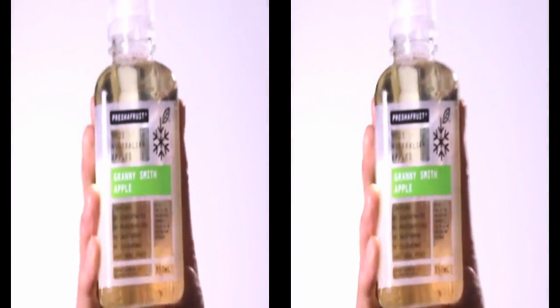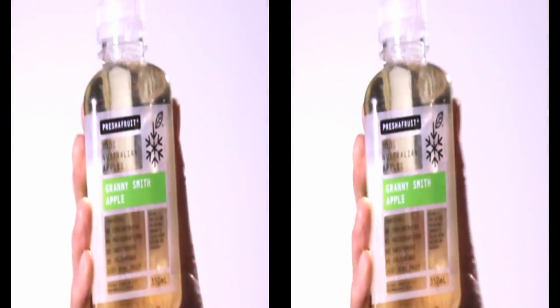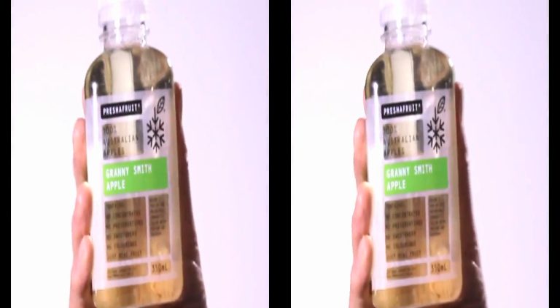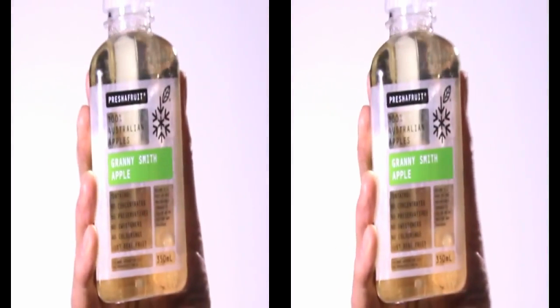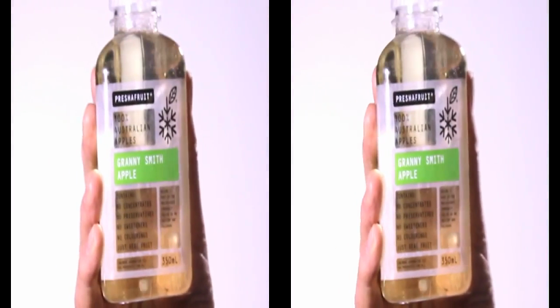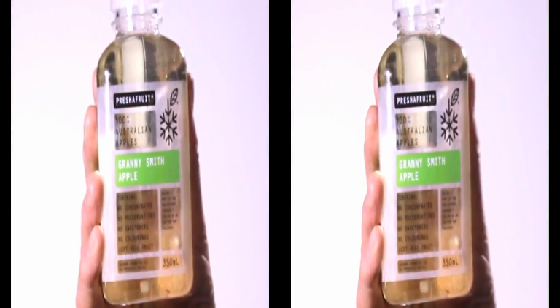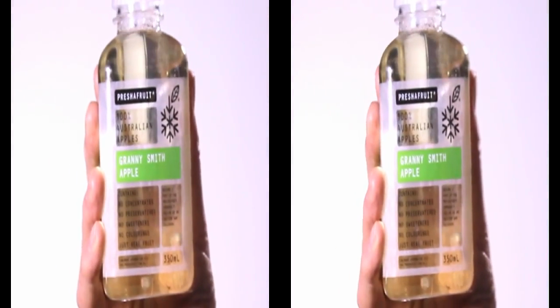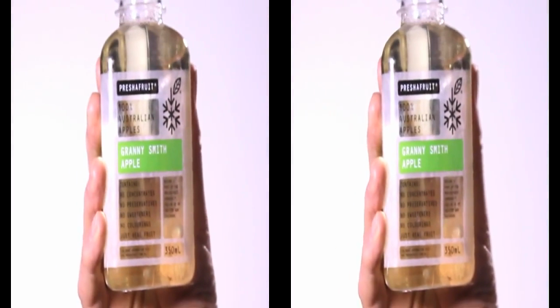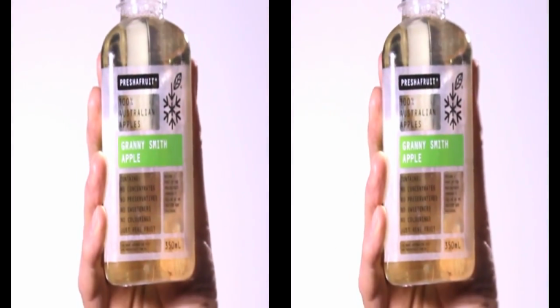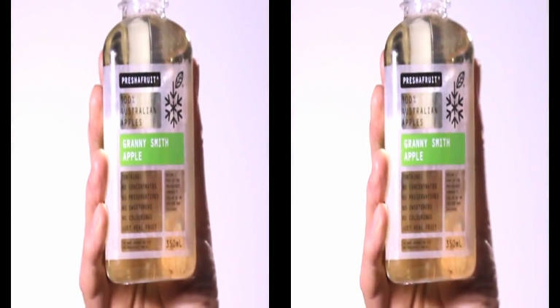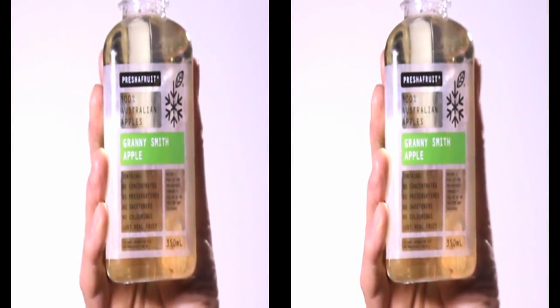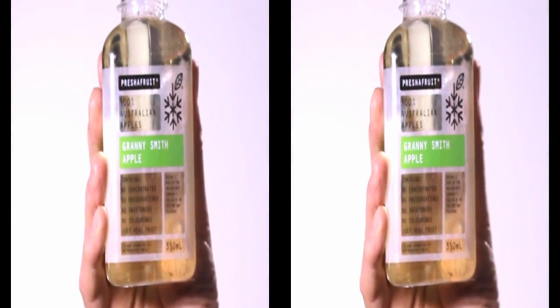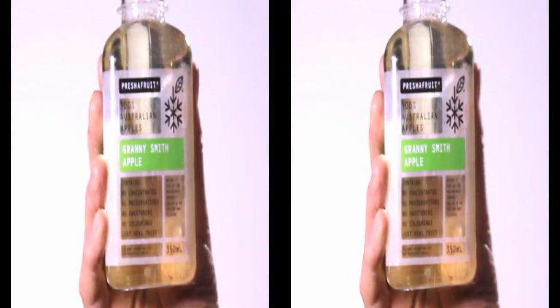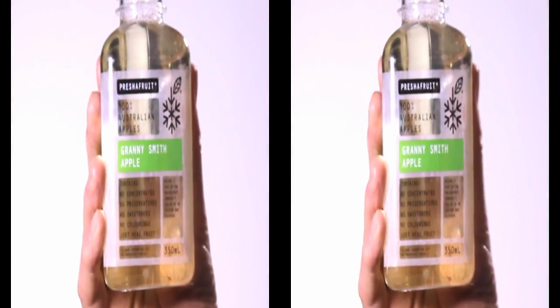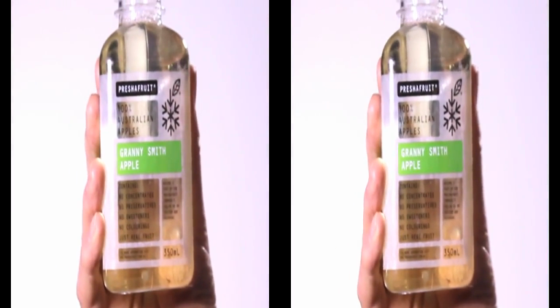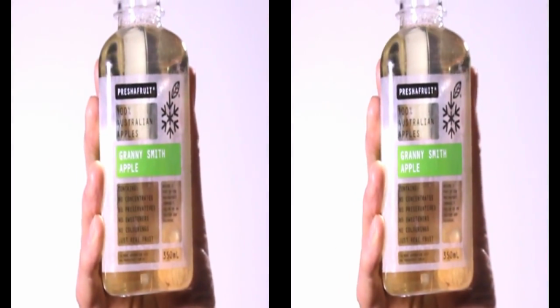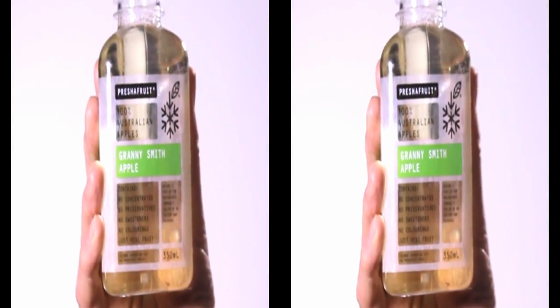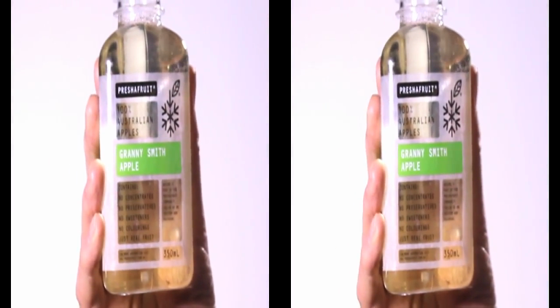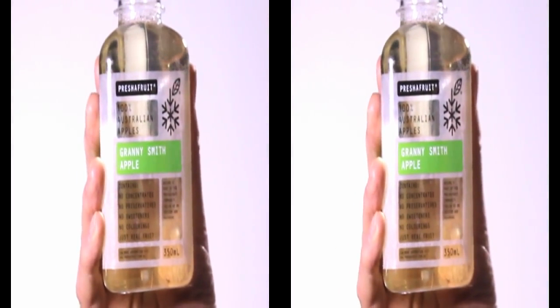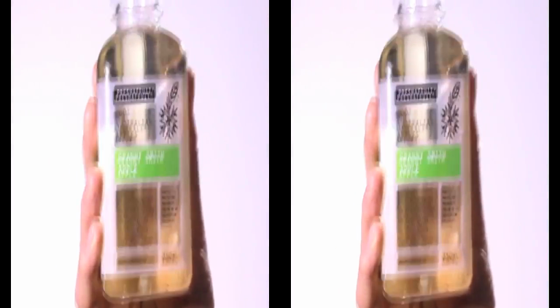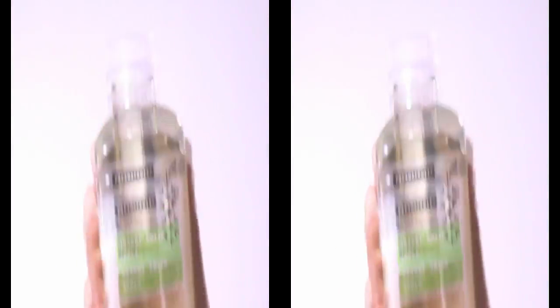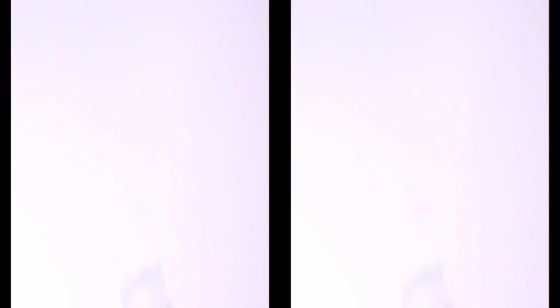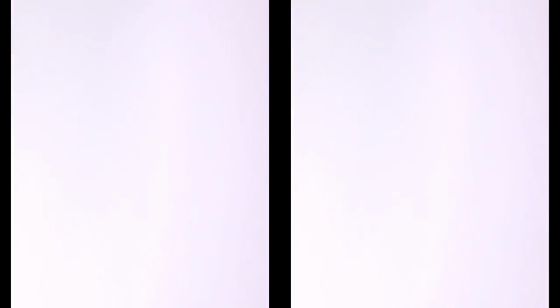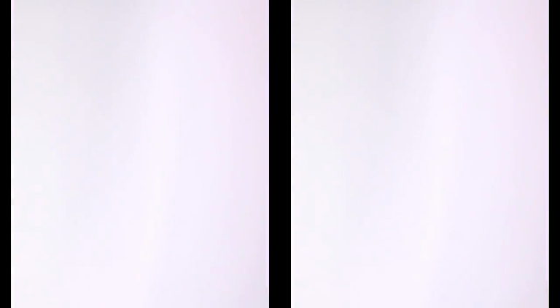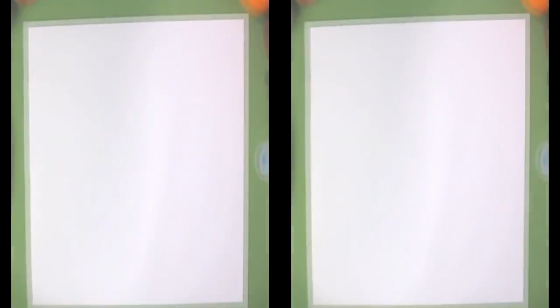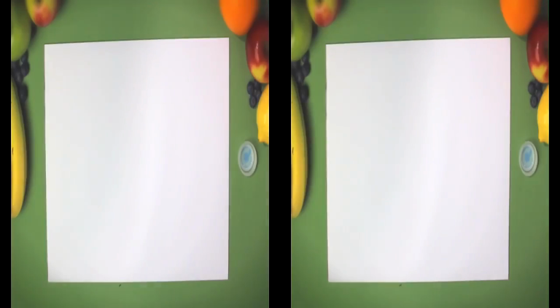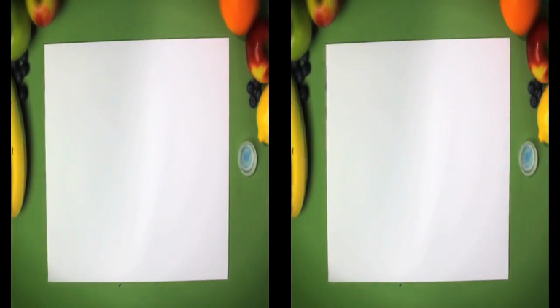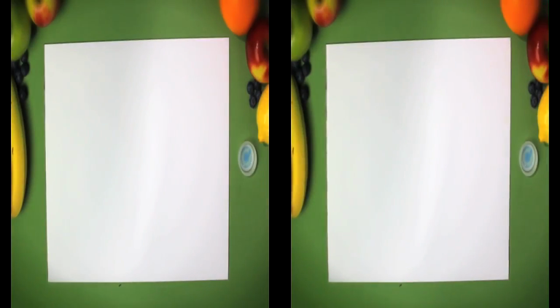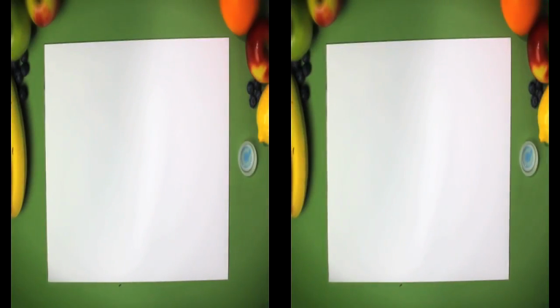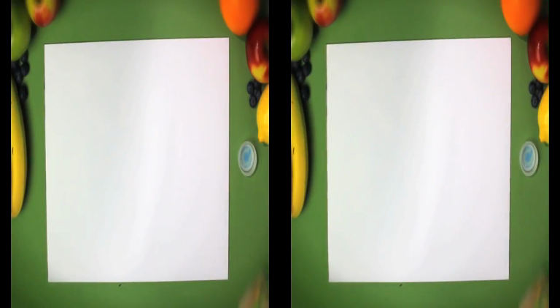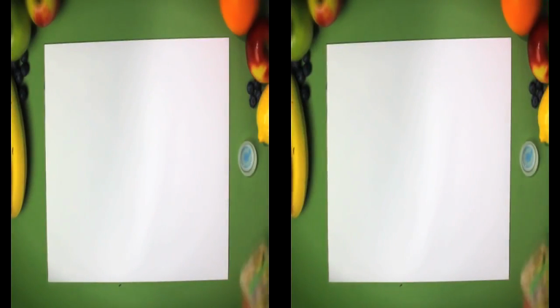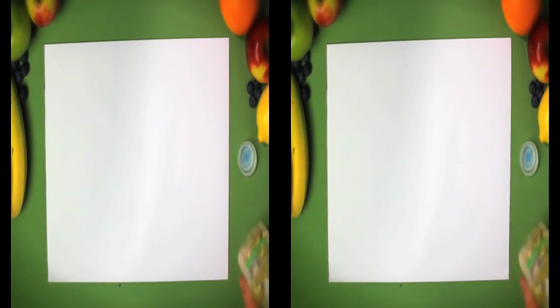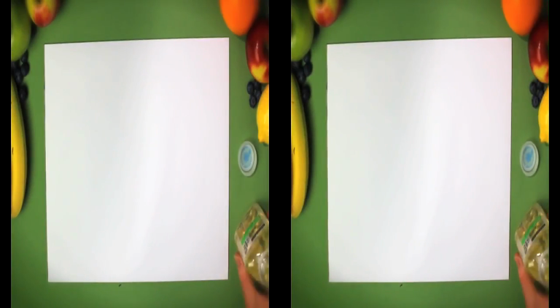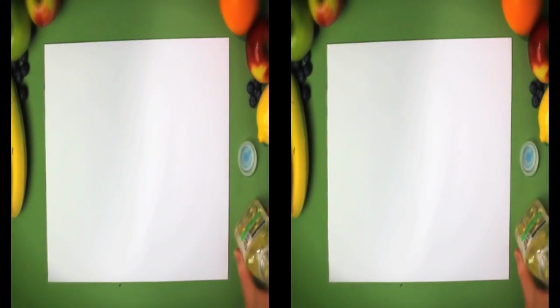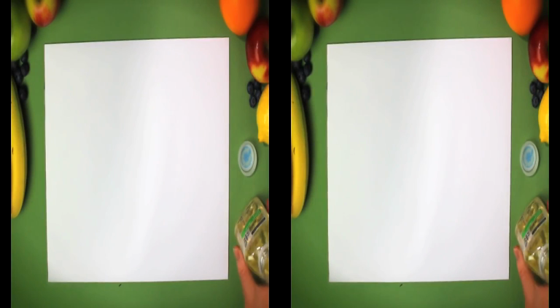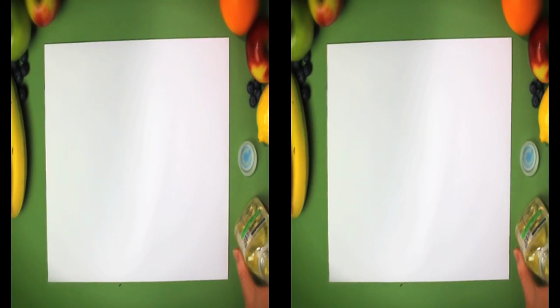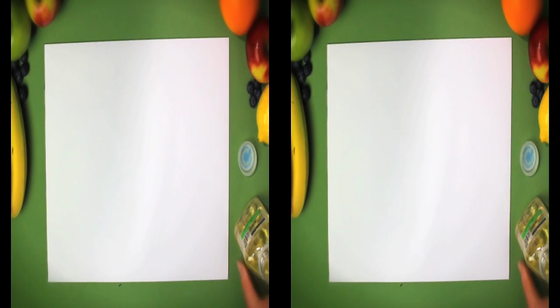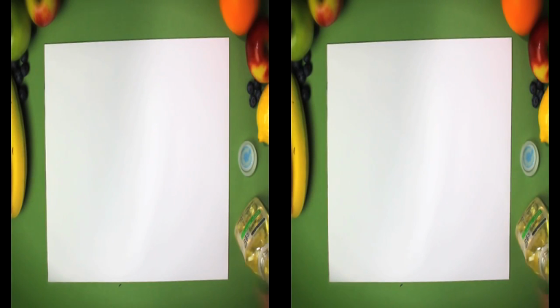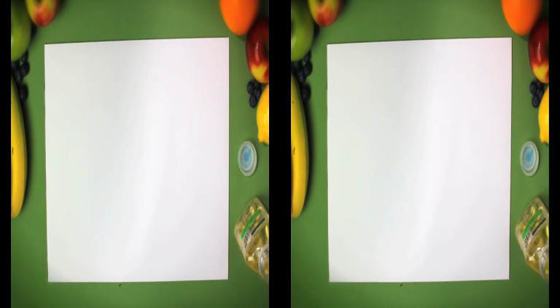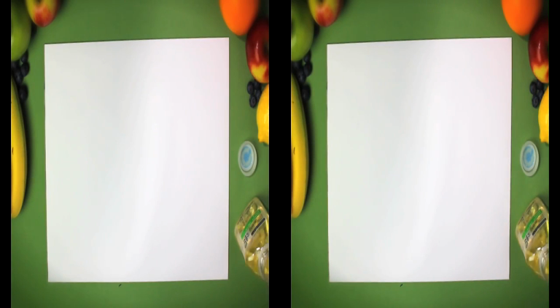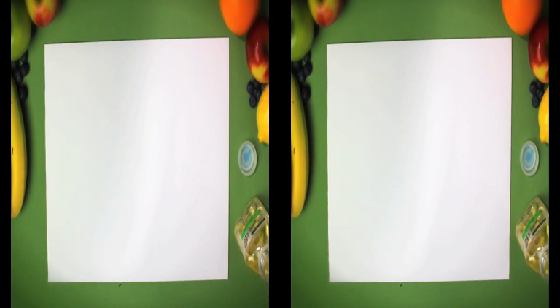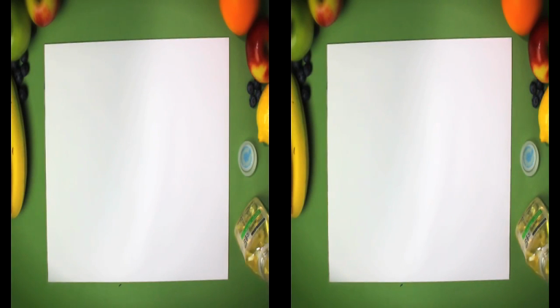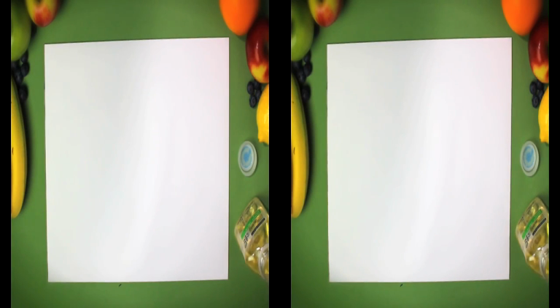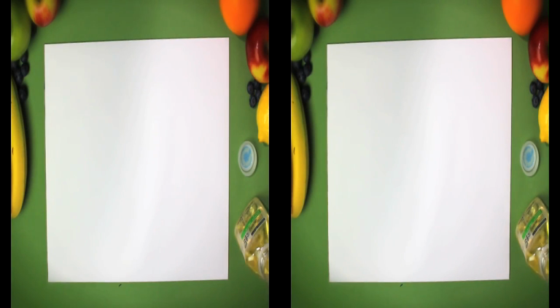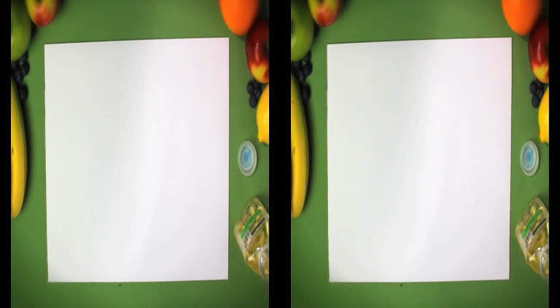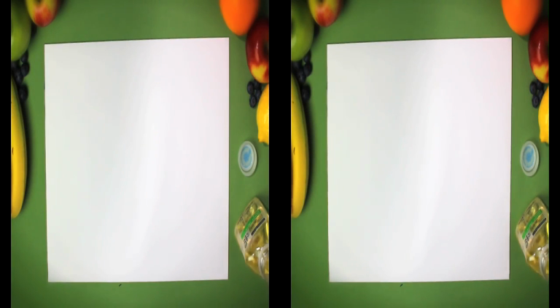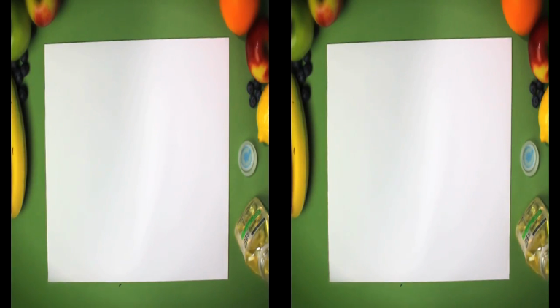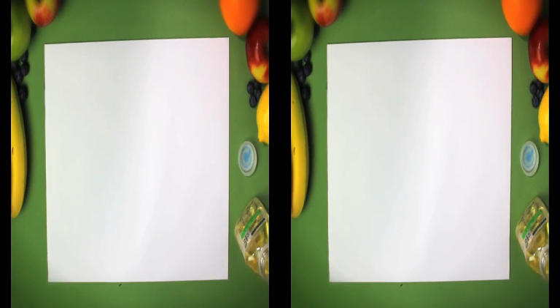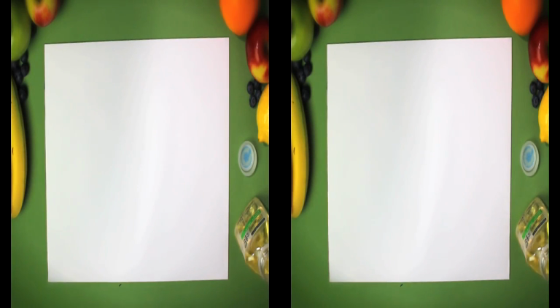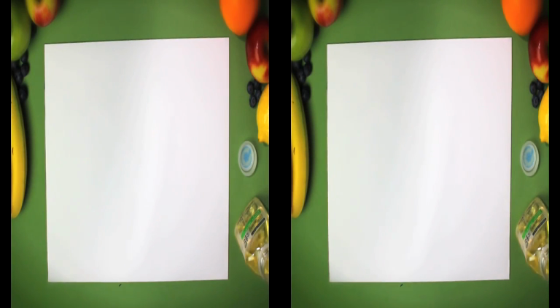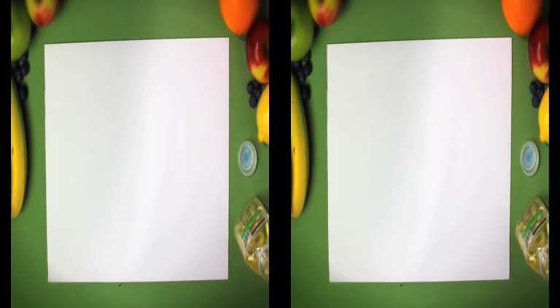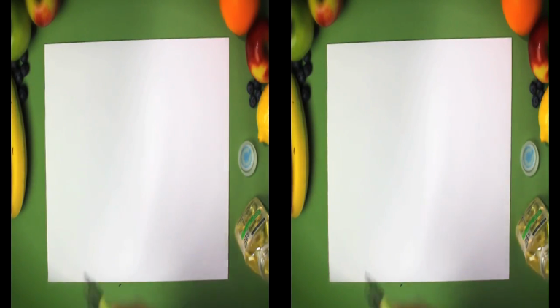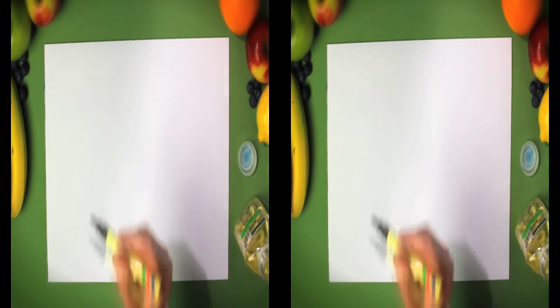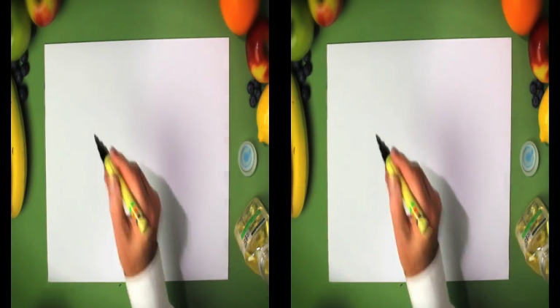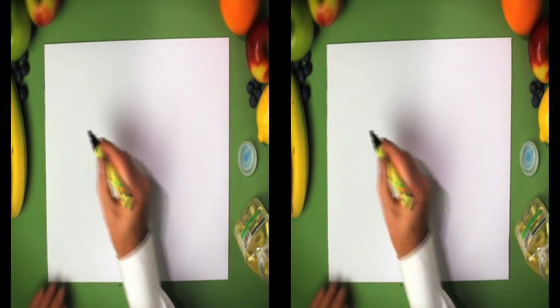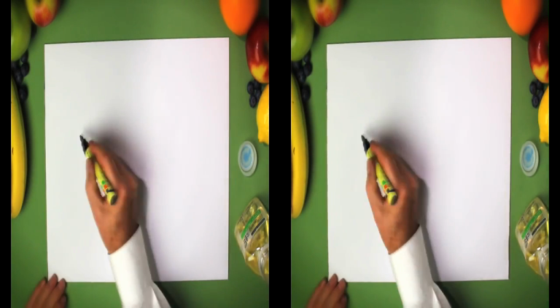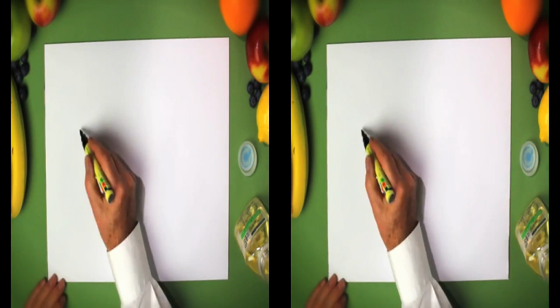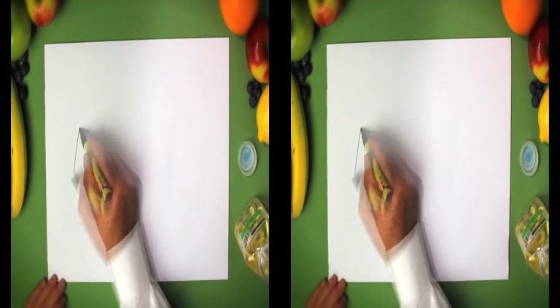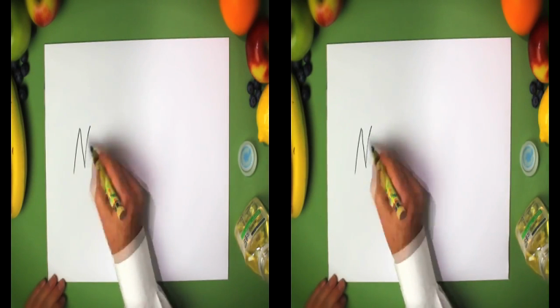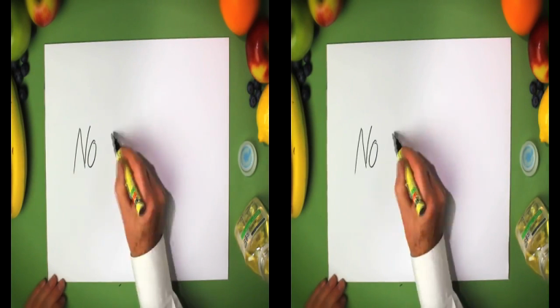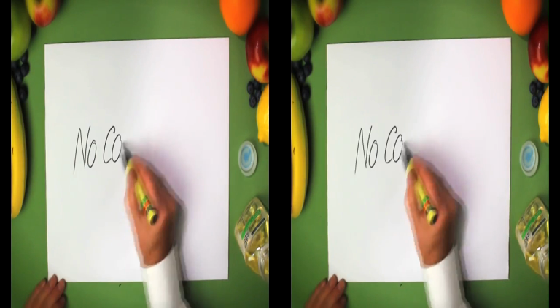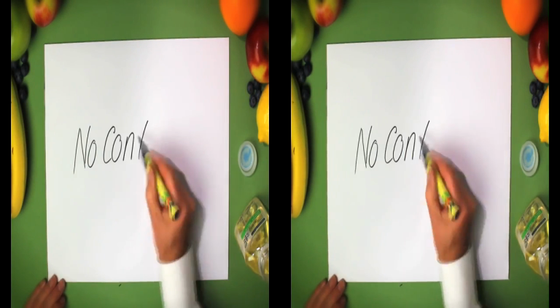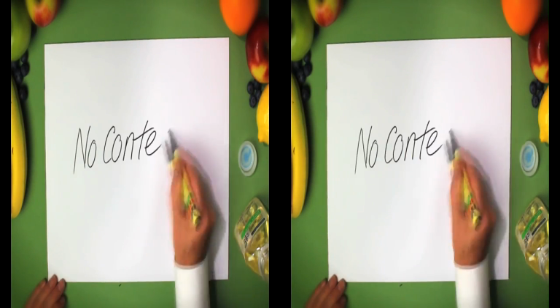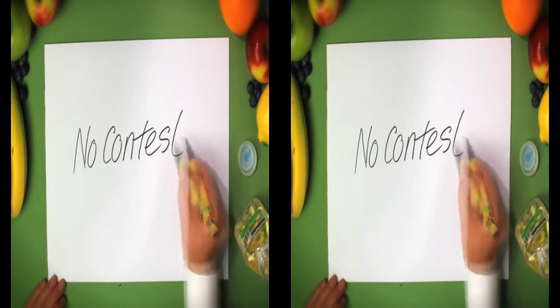Fresher fruit. Fresher fruit. Taste? No contest.